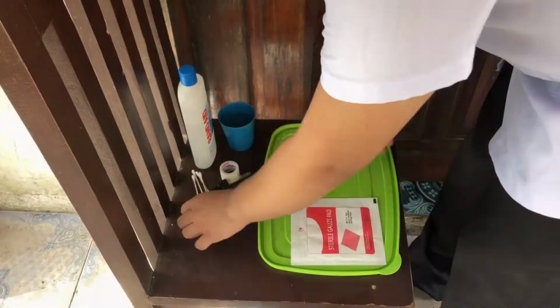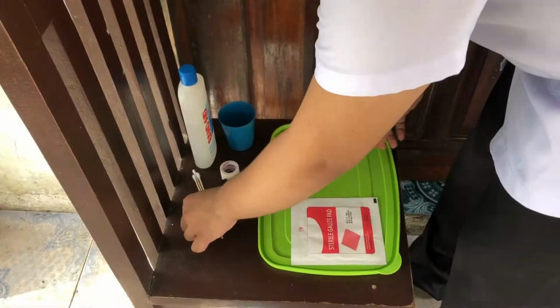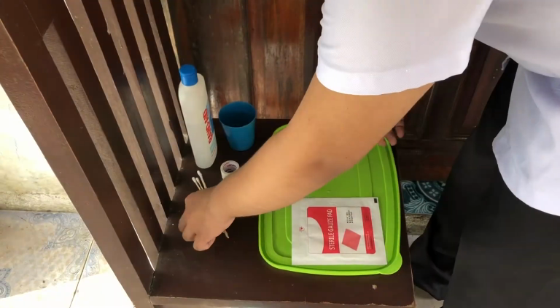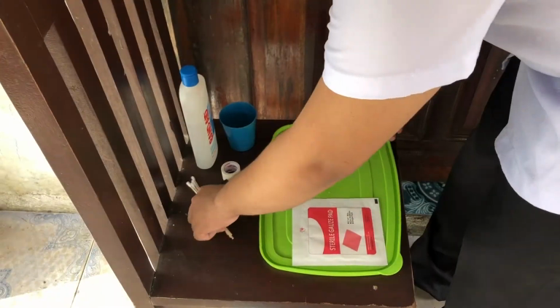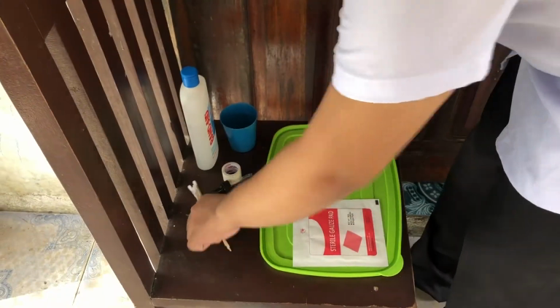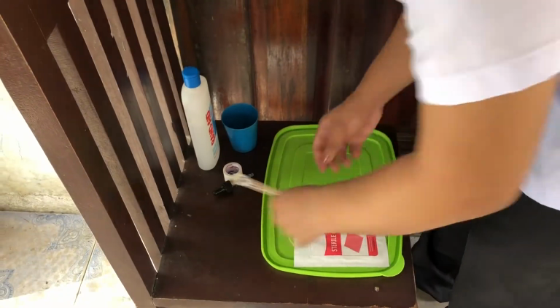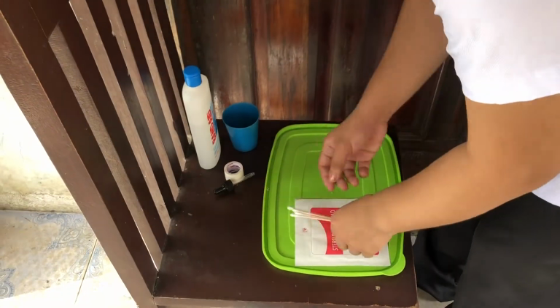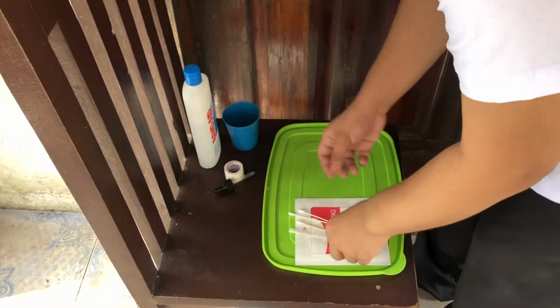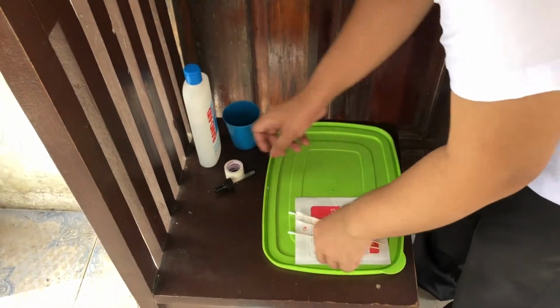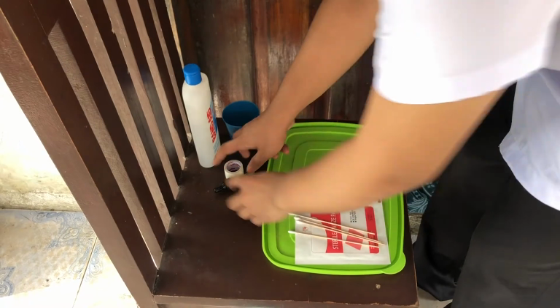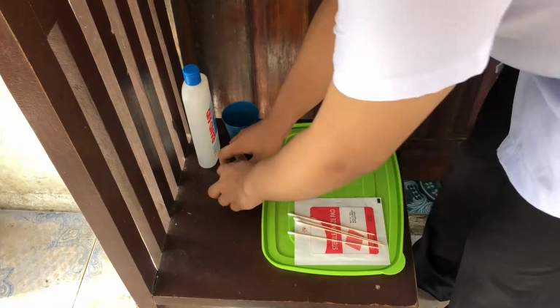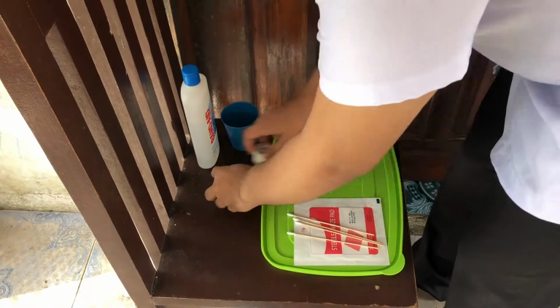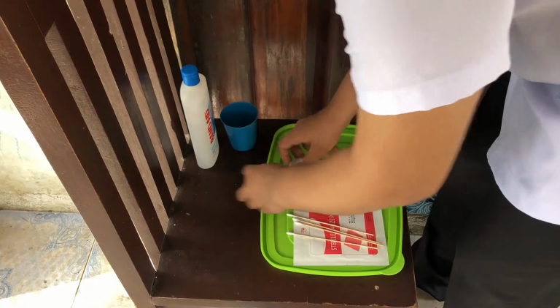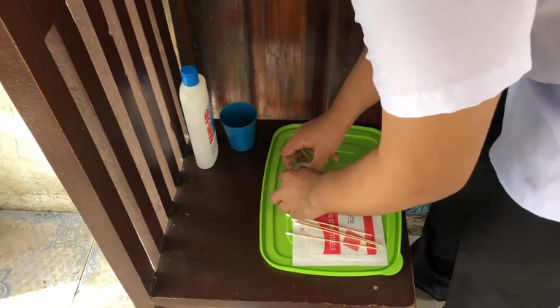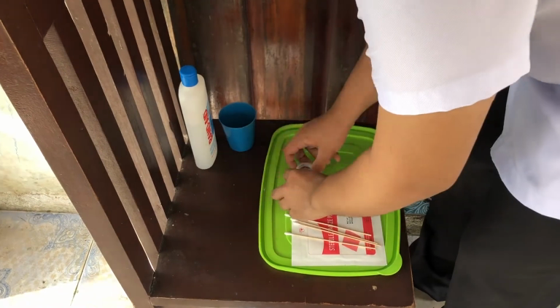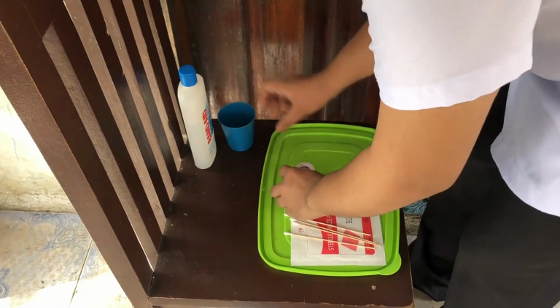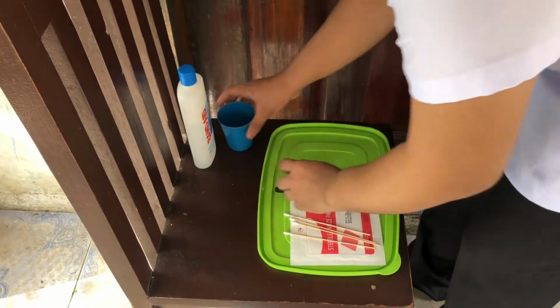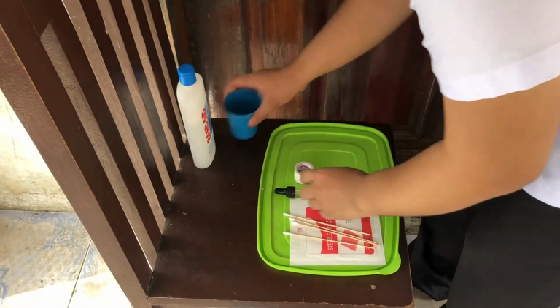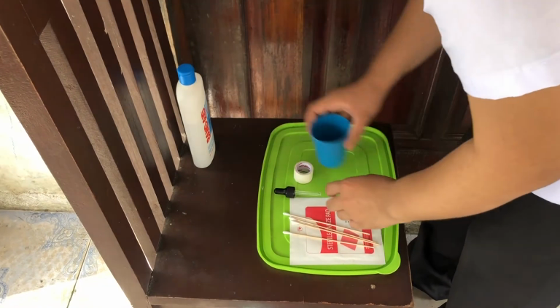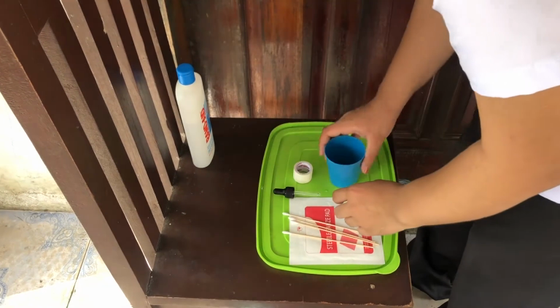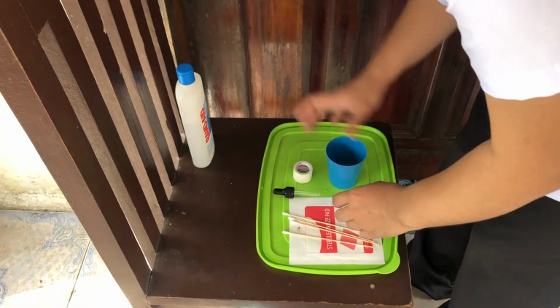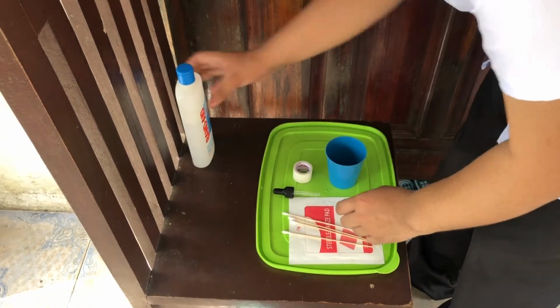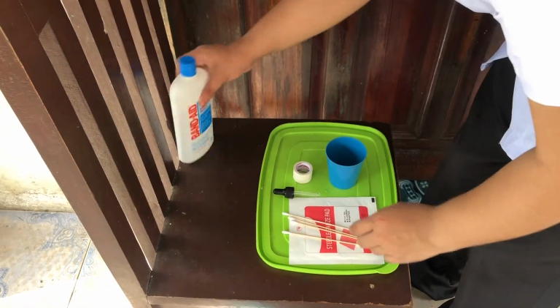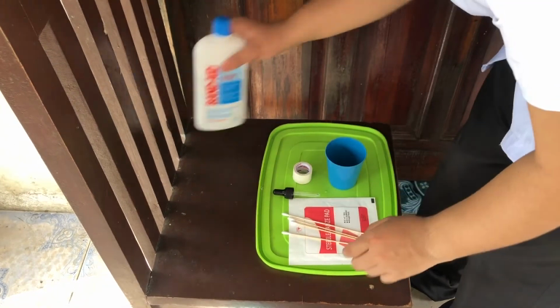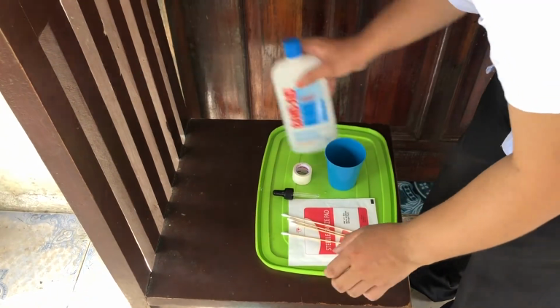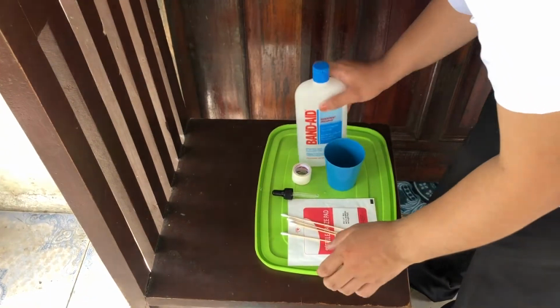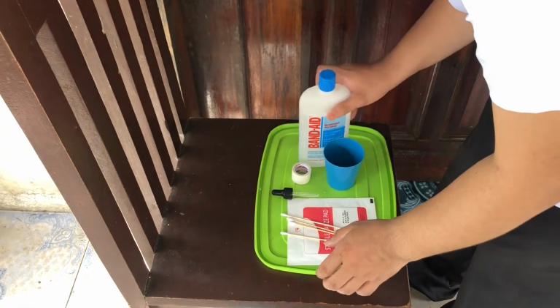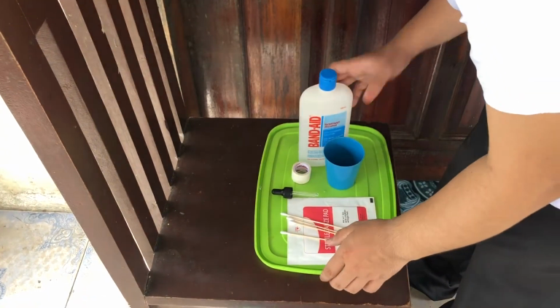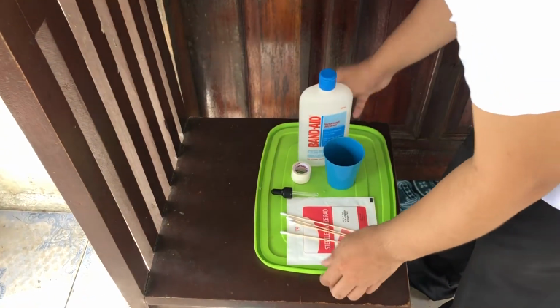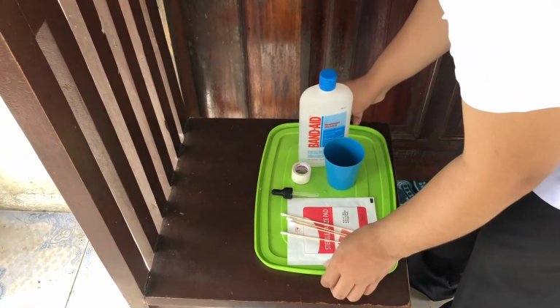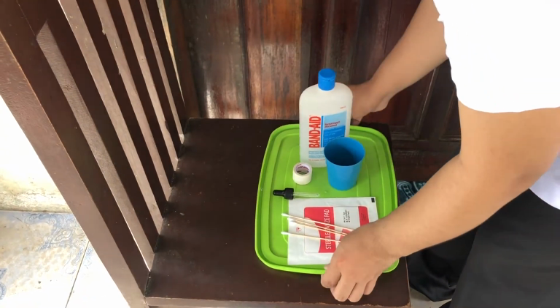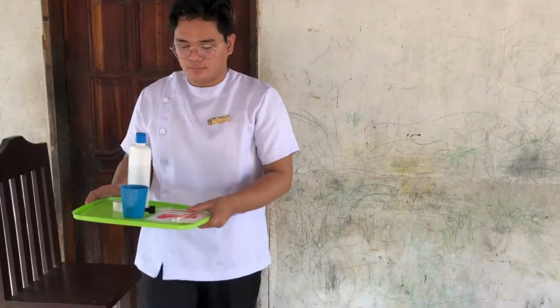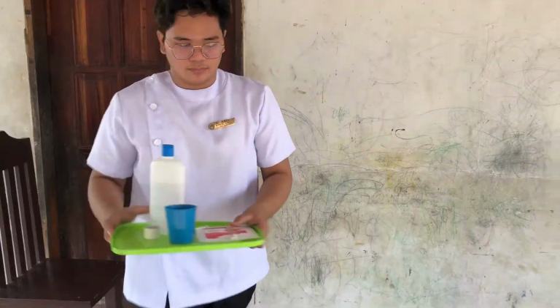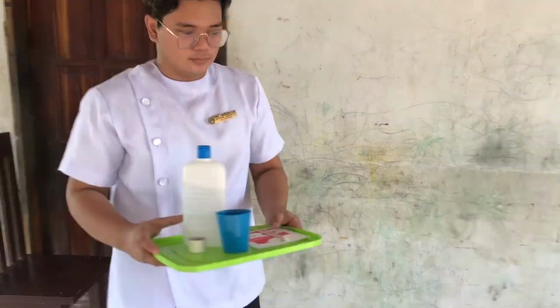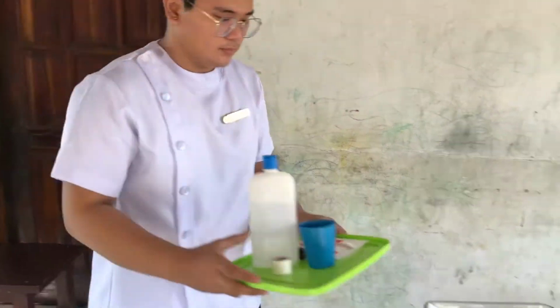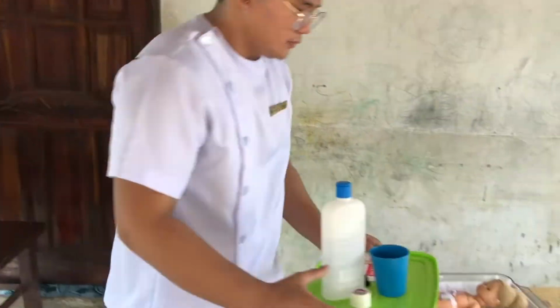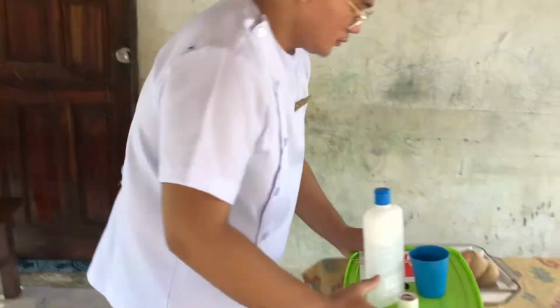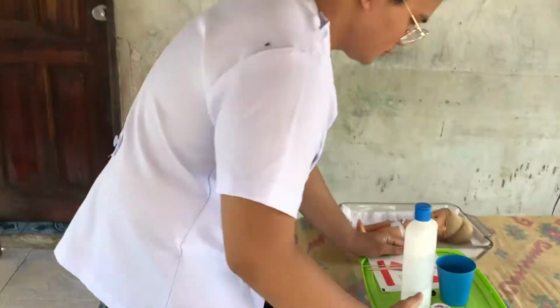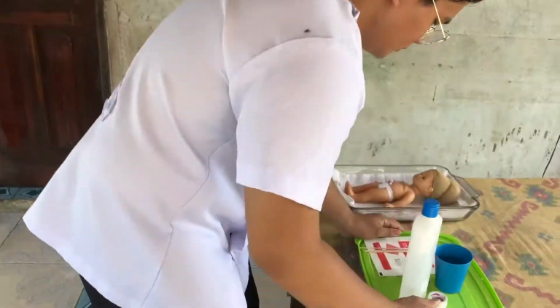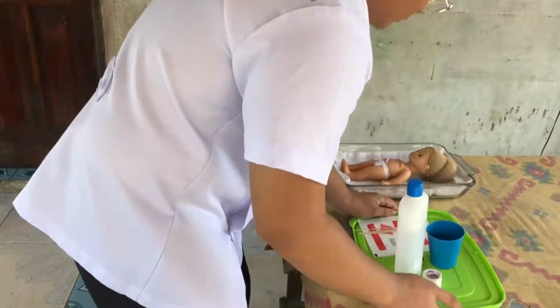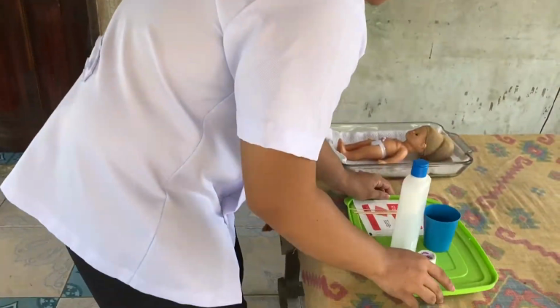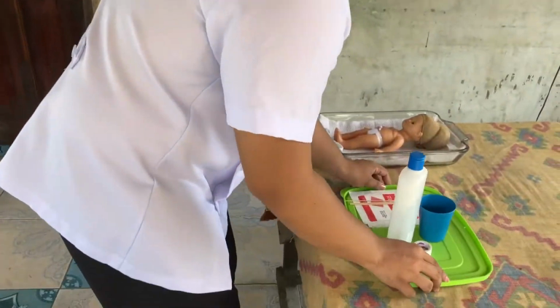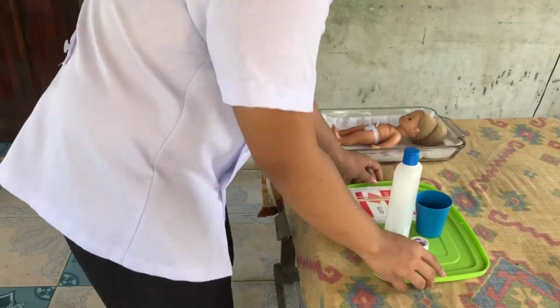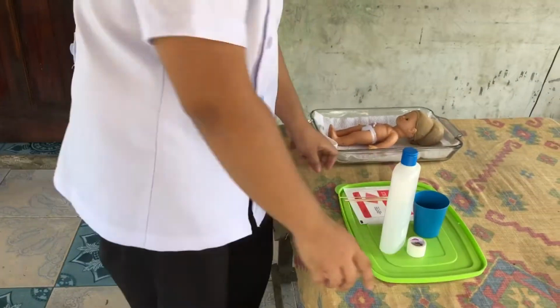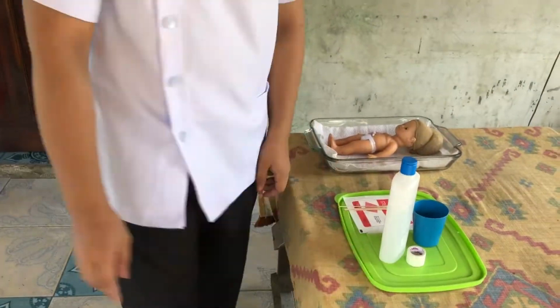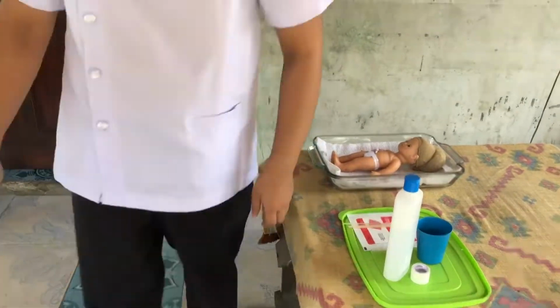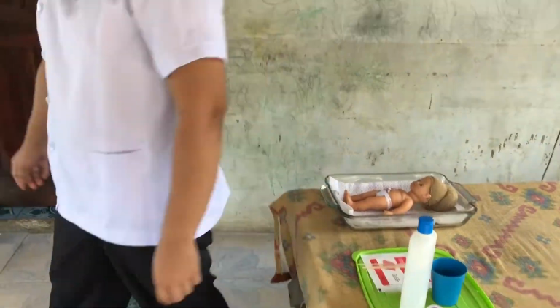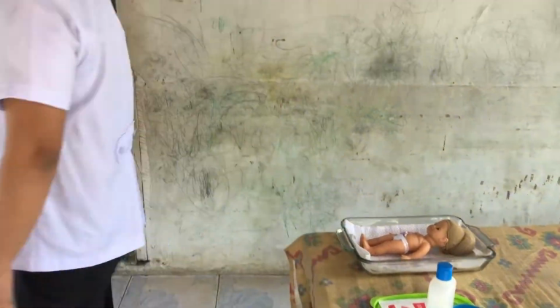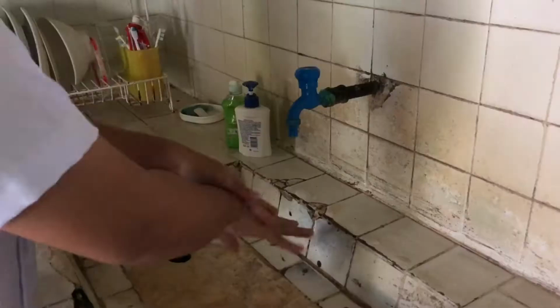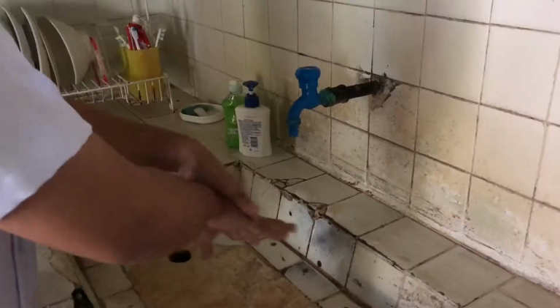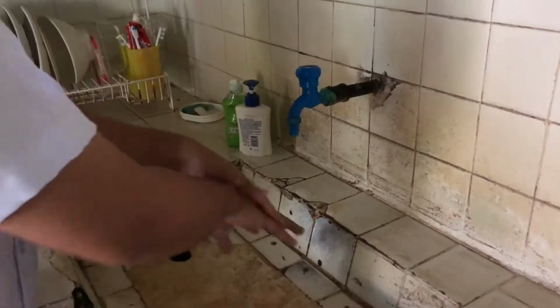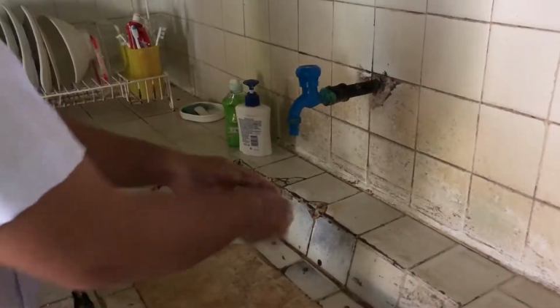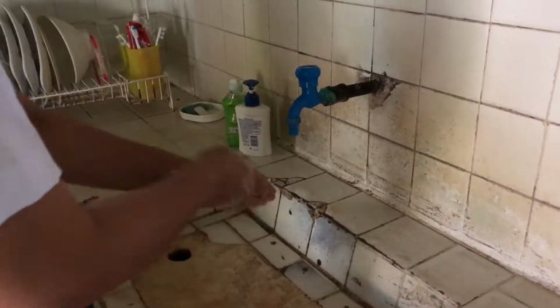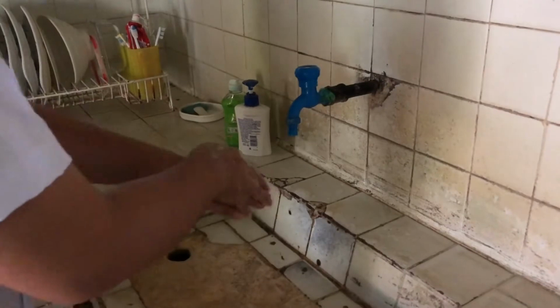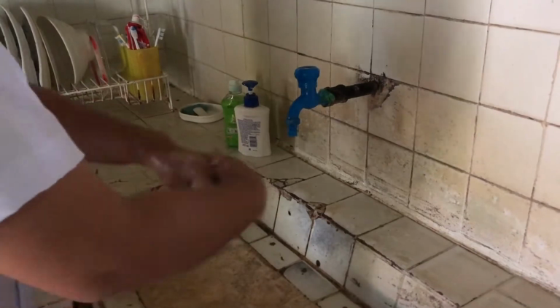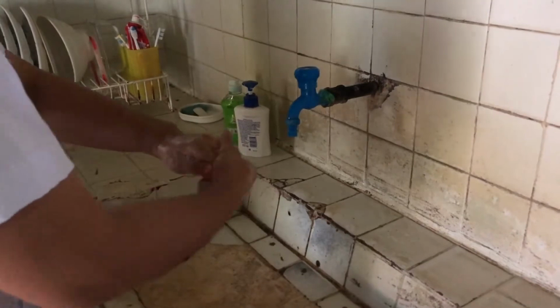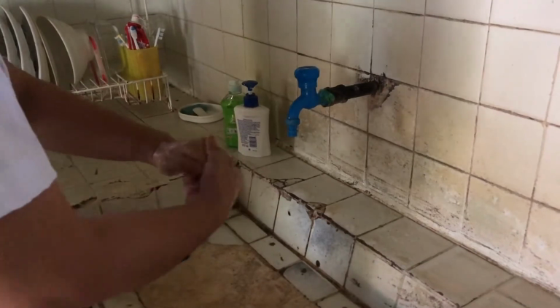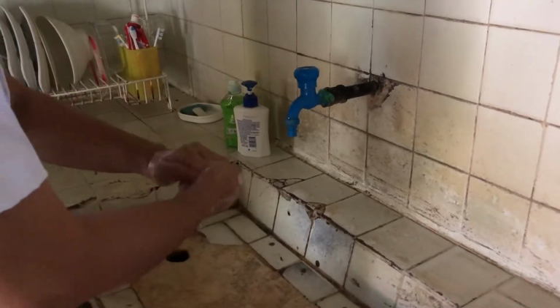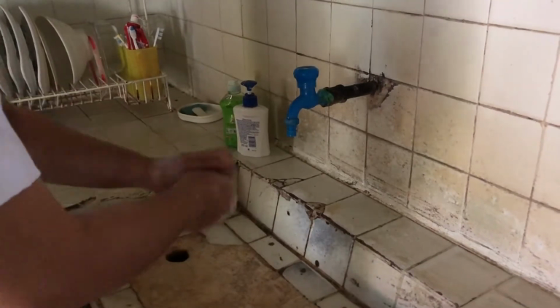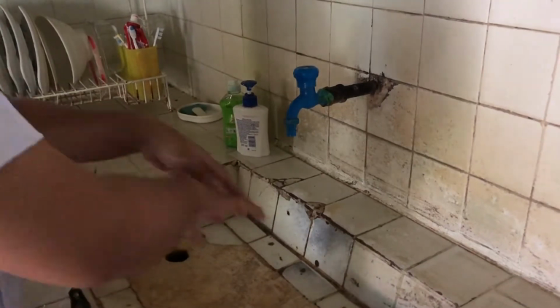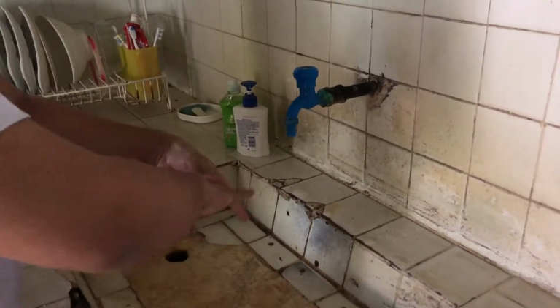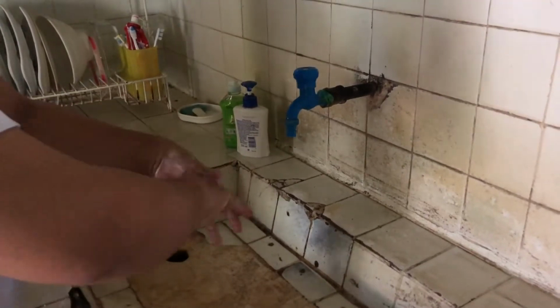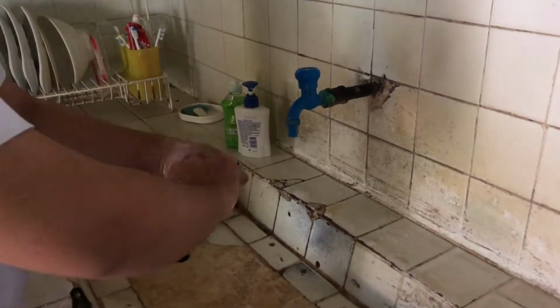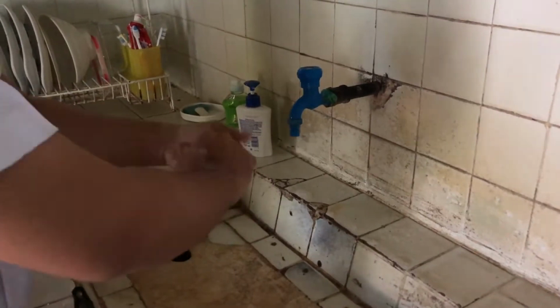Gather the necessary supplies. Perform hand hygiene.